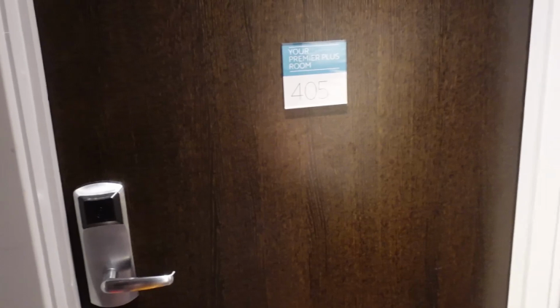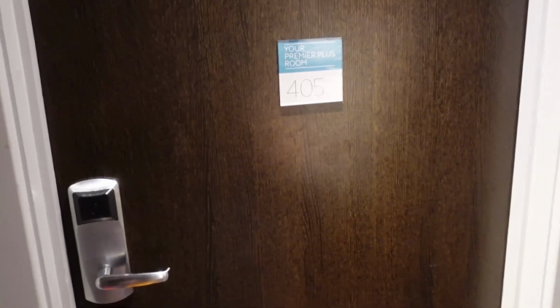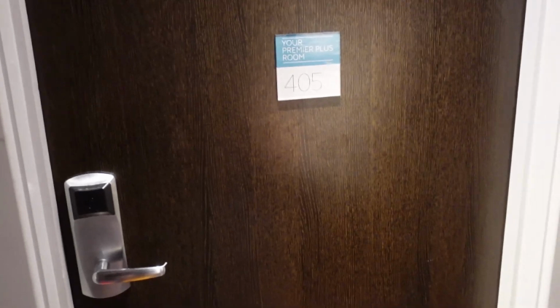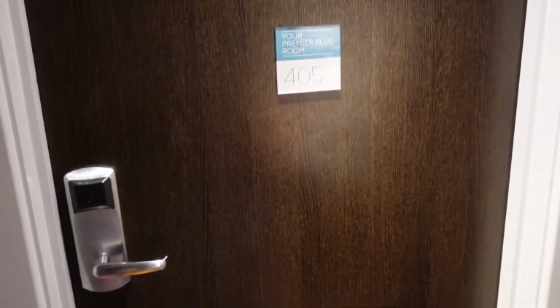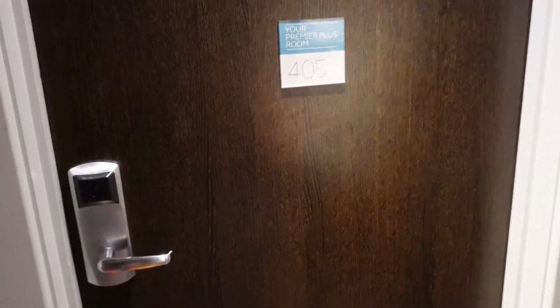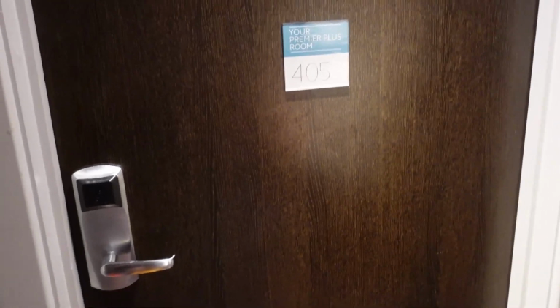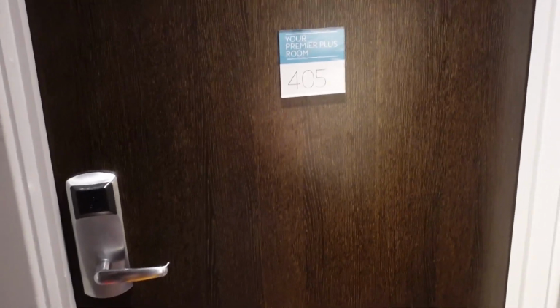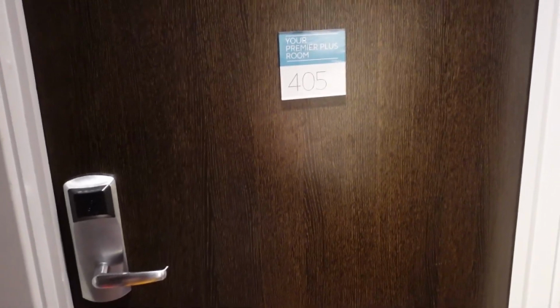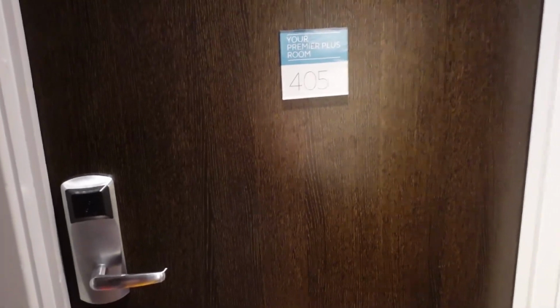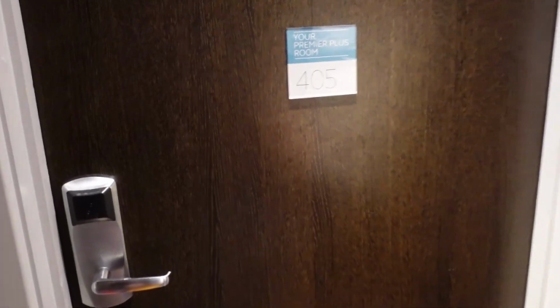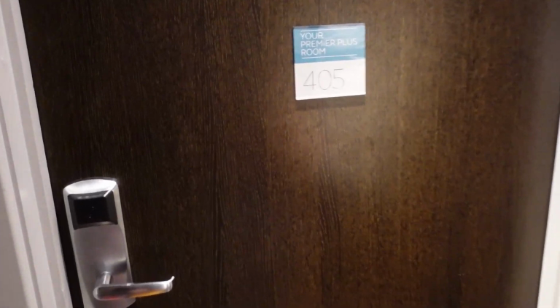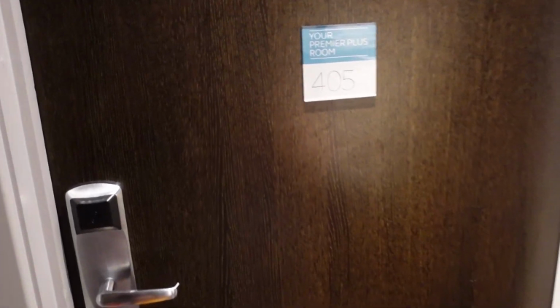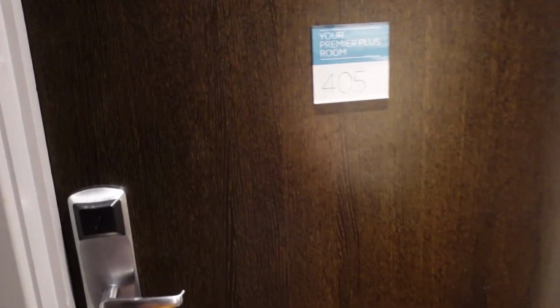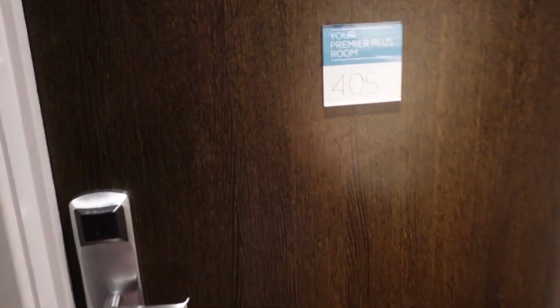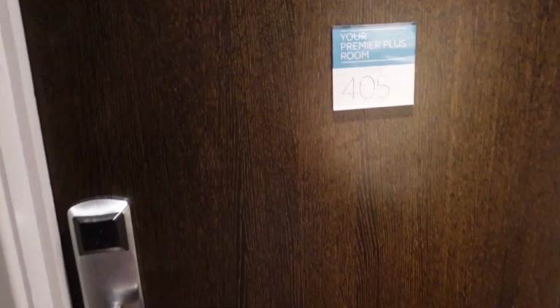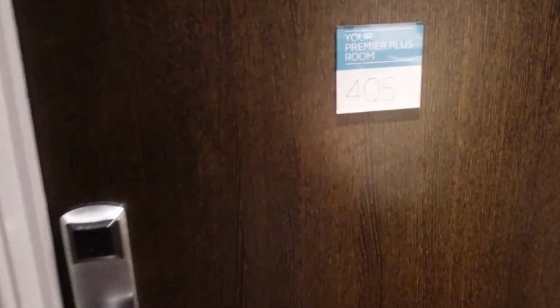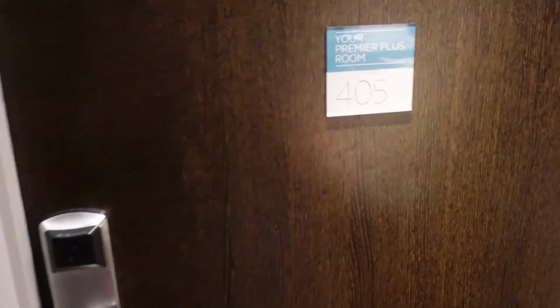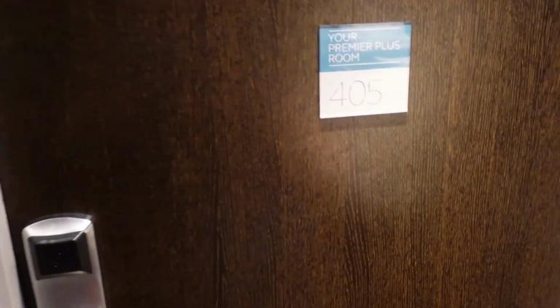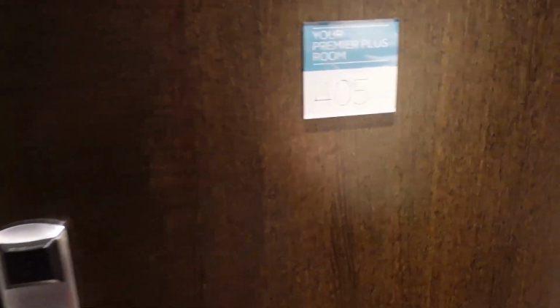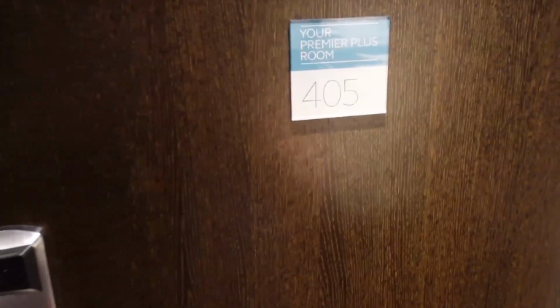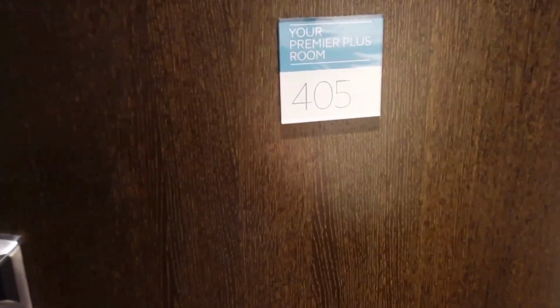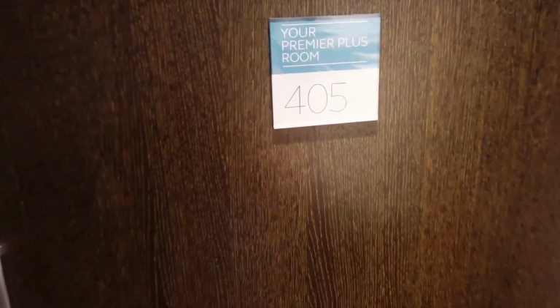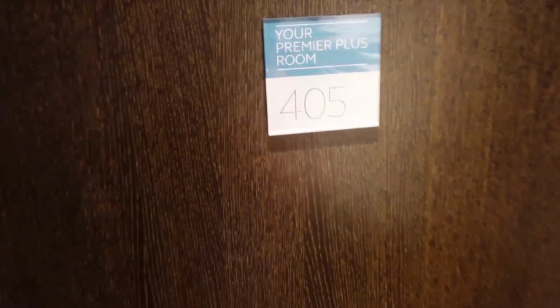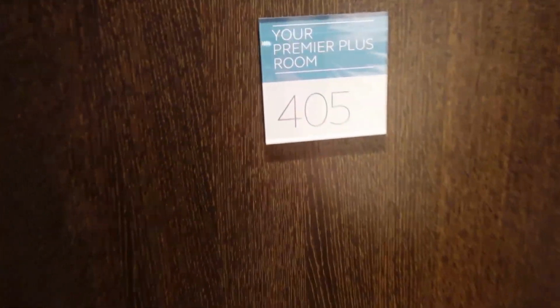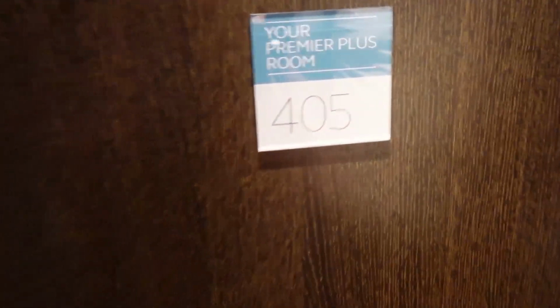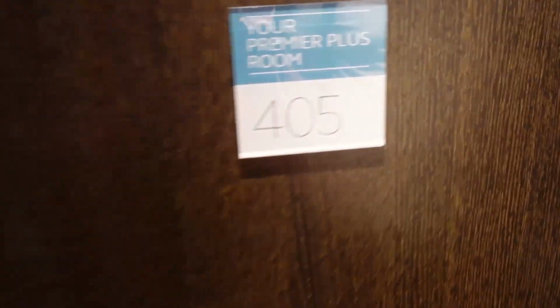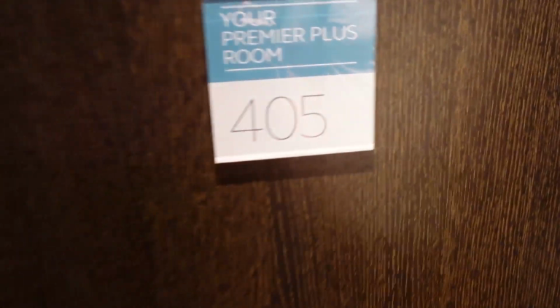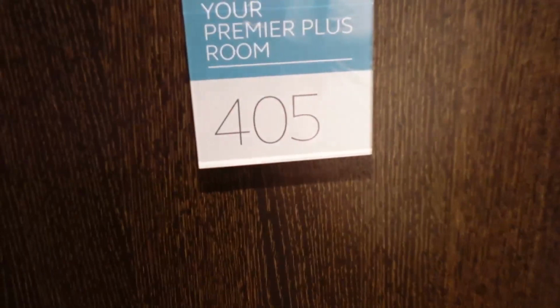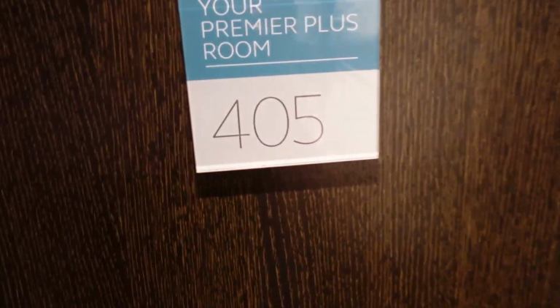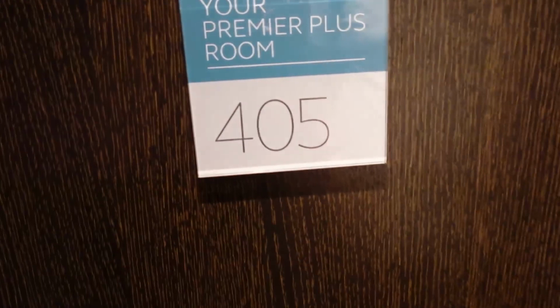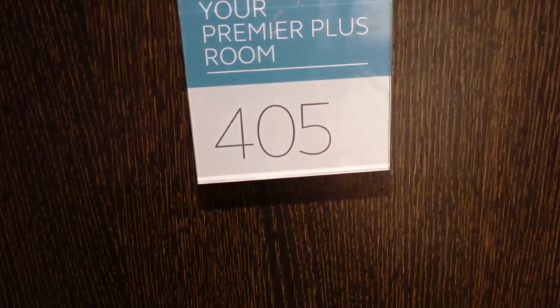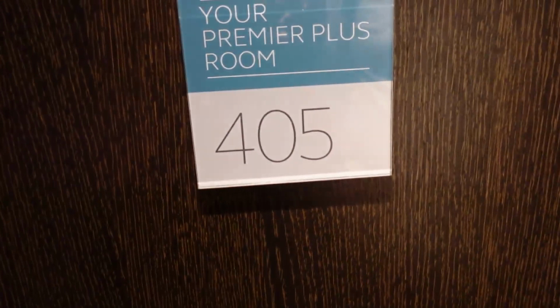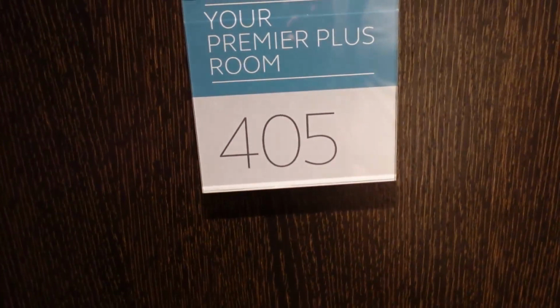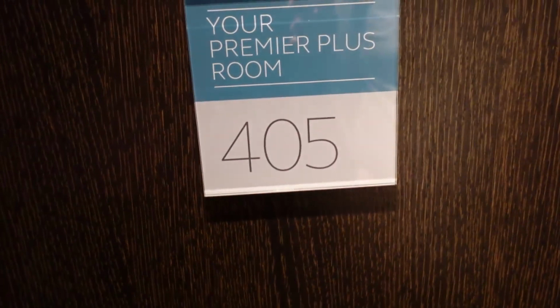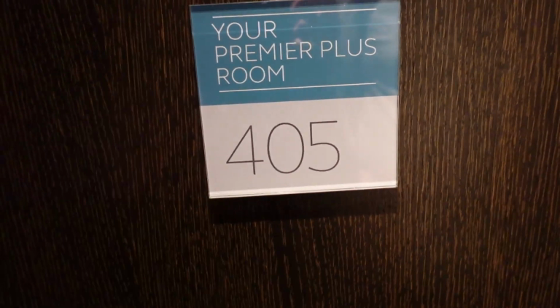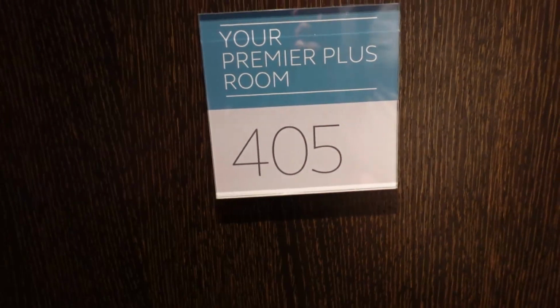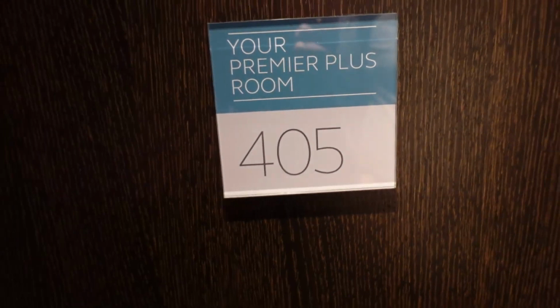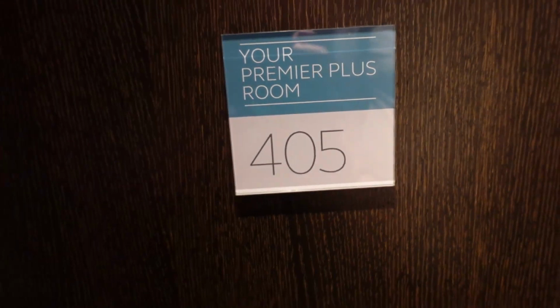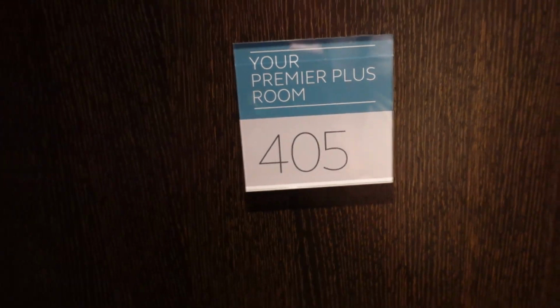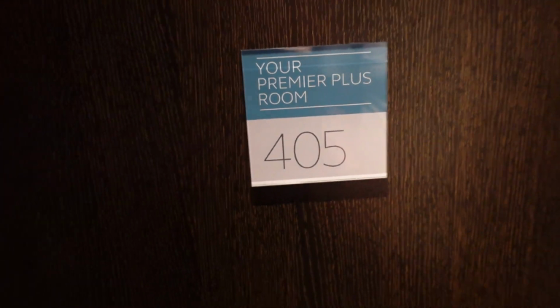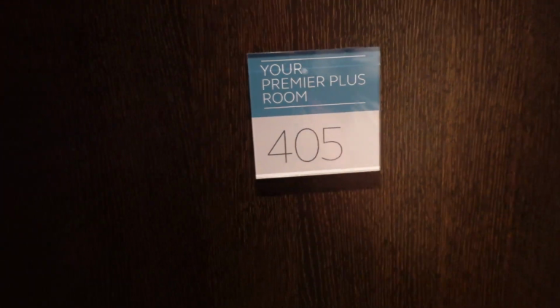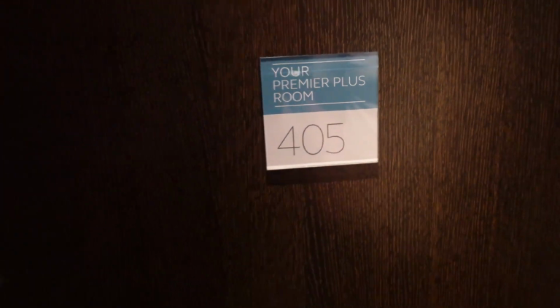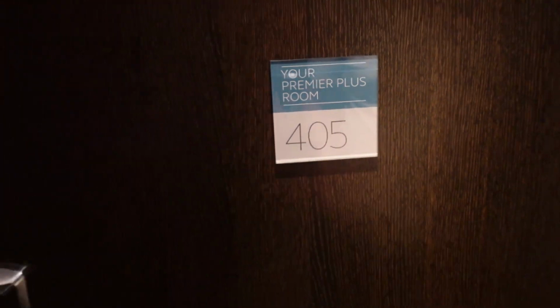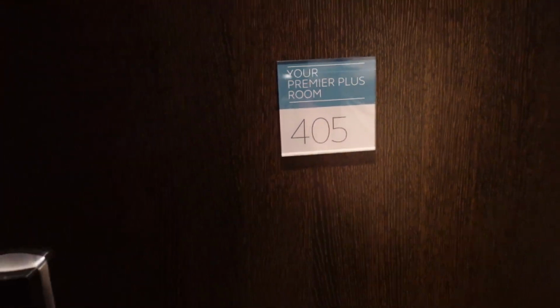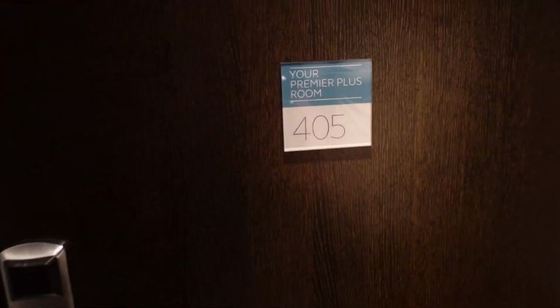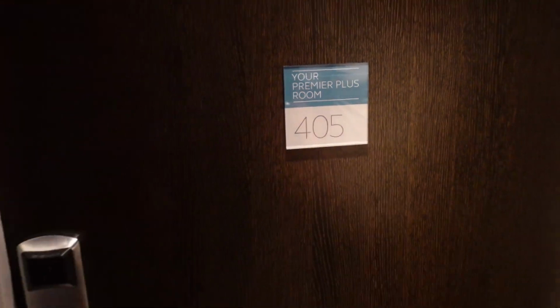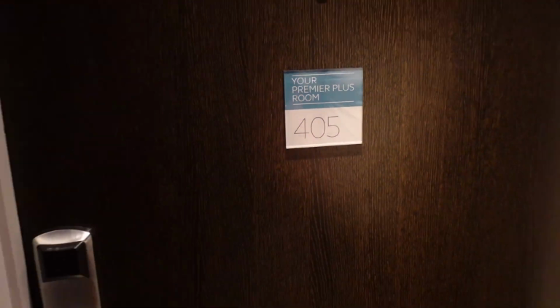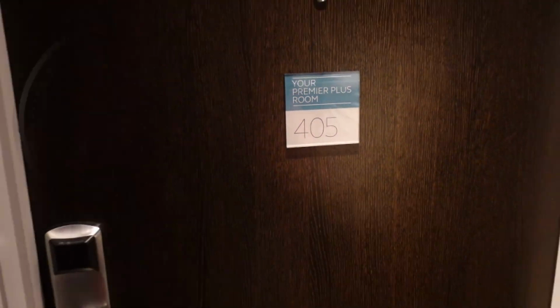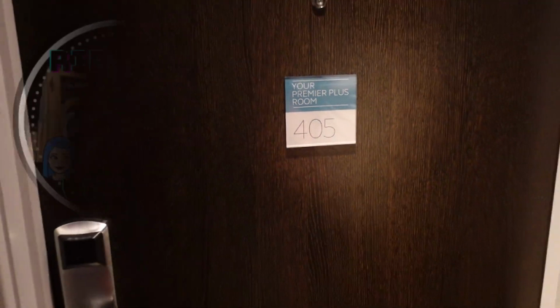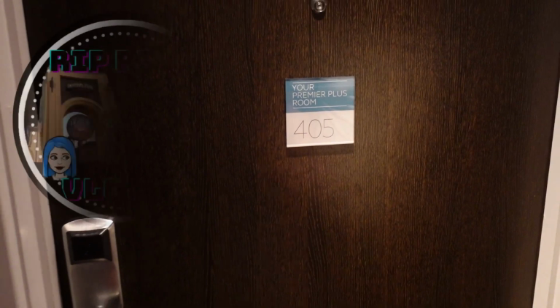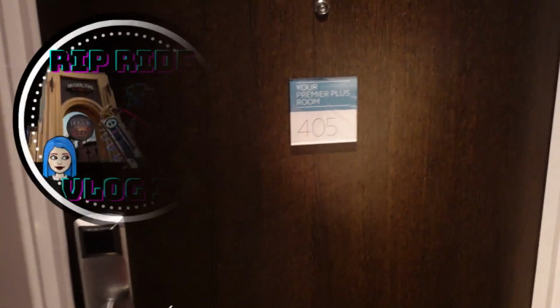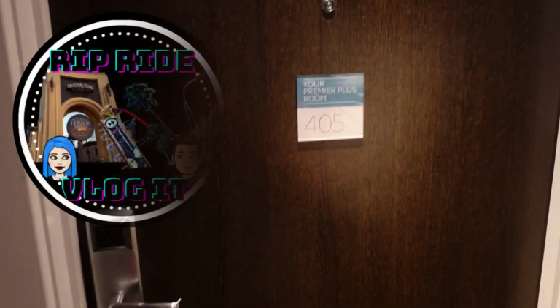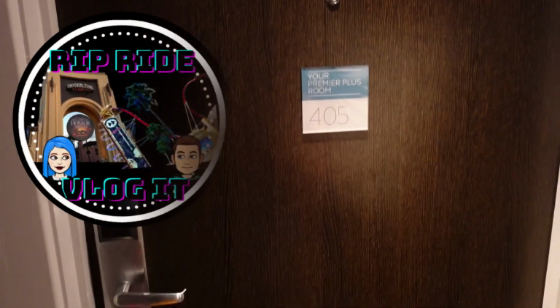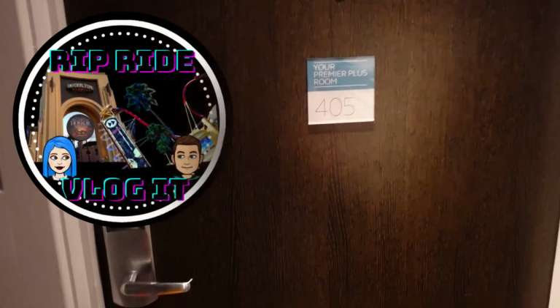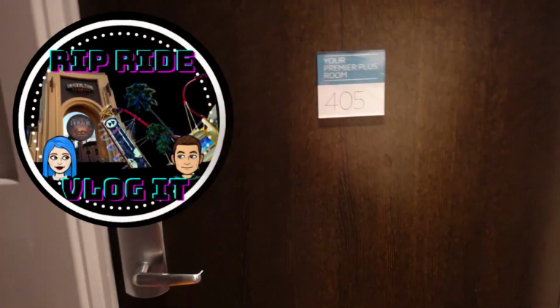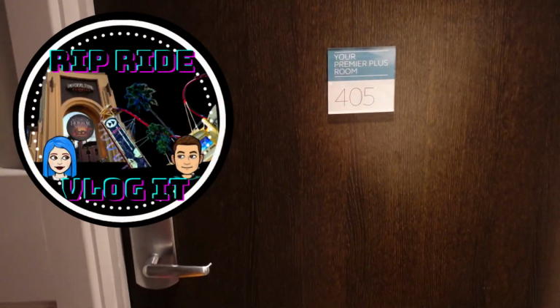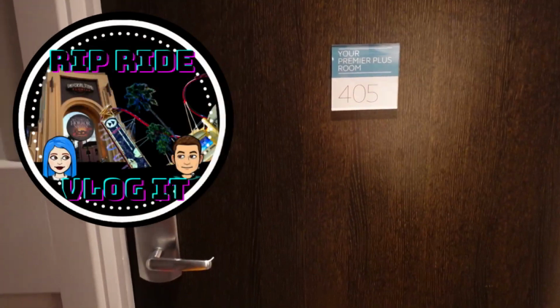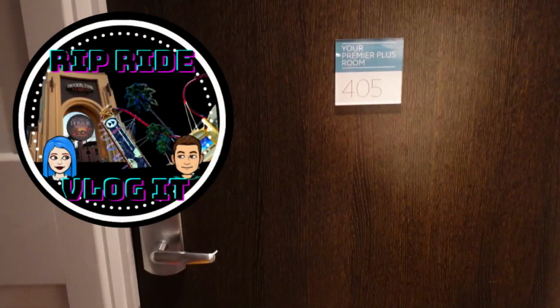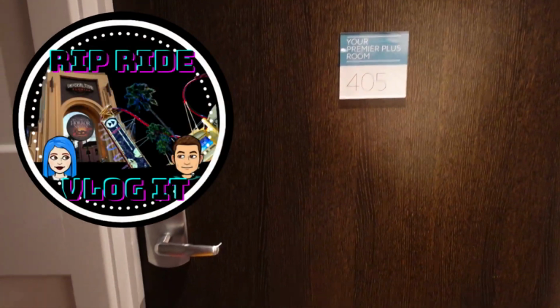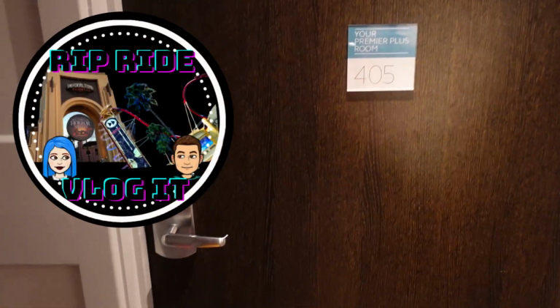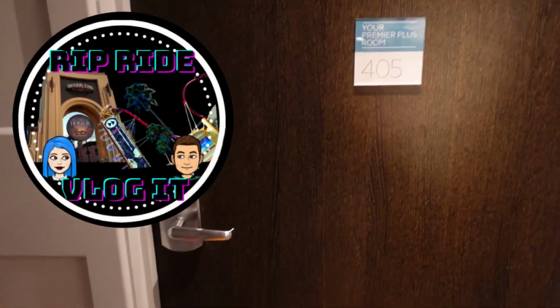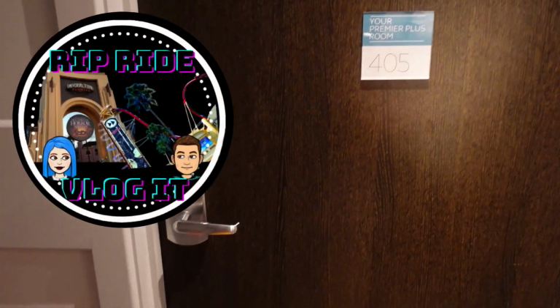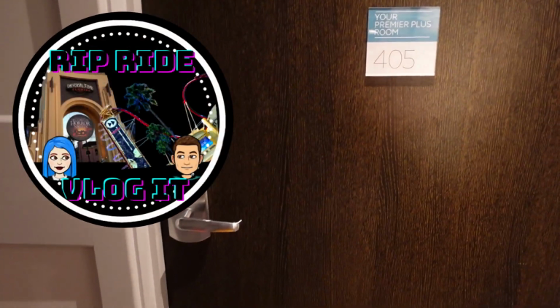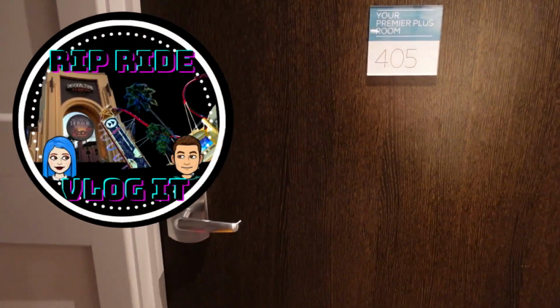We're going to check out our room — this is room four or five, one of the premier plus rooms. Let's go inside.